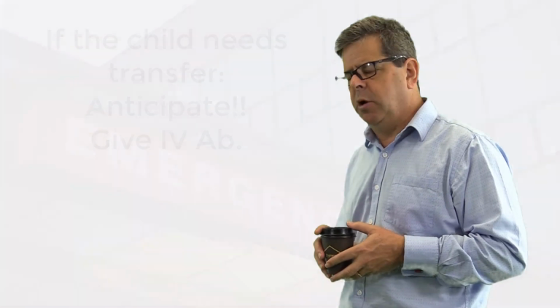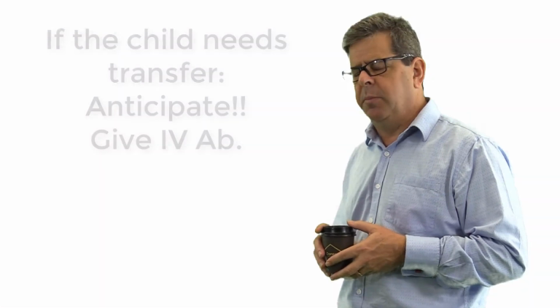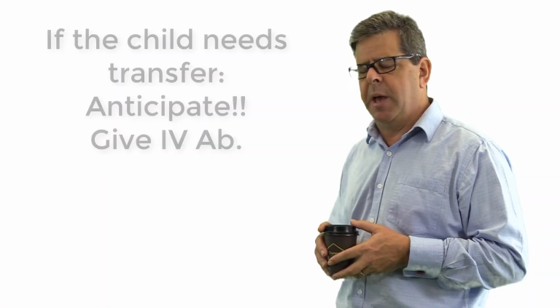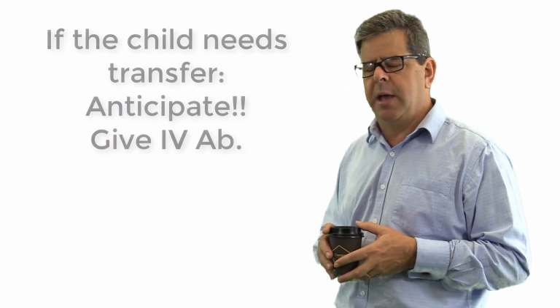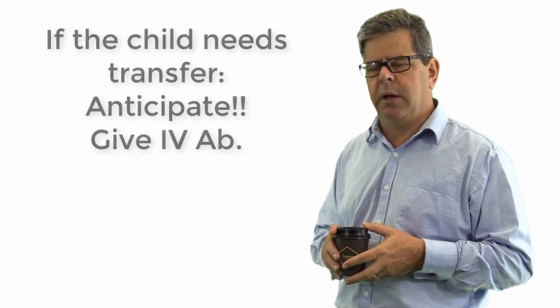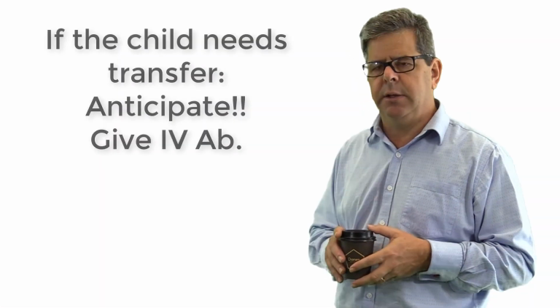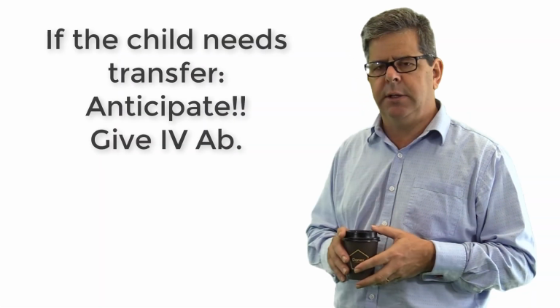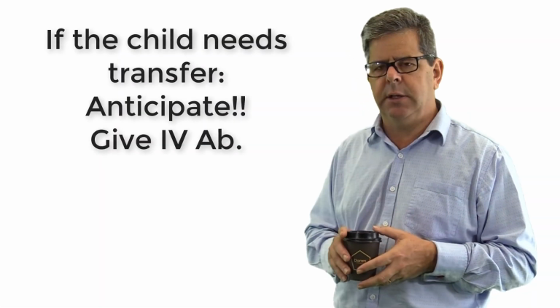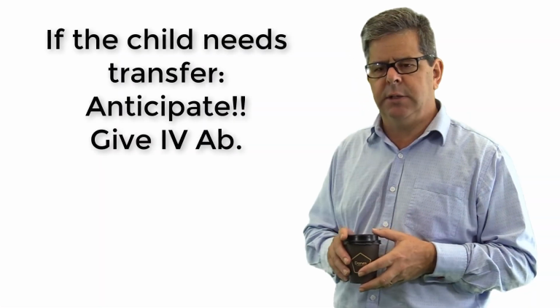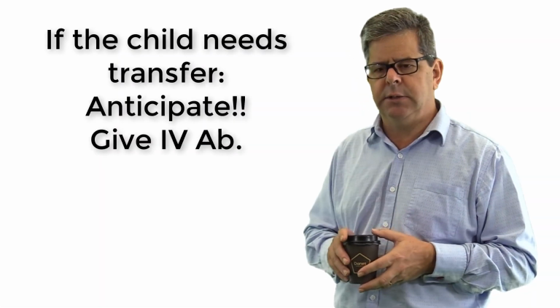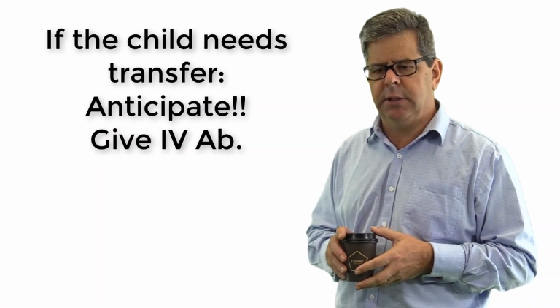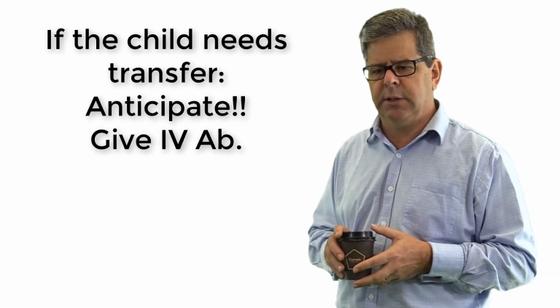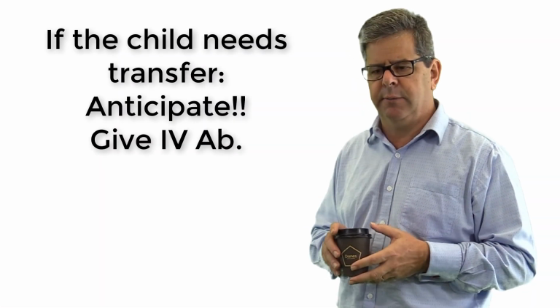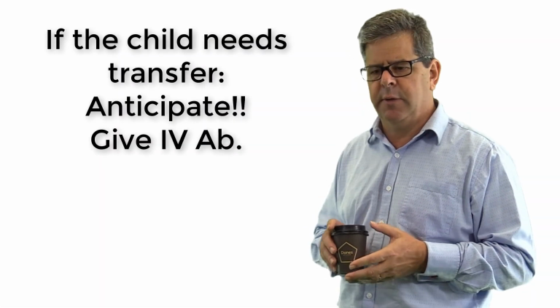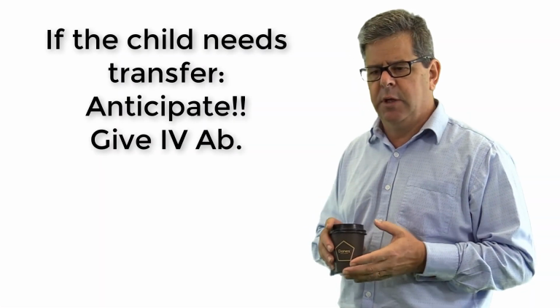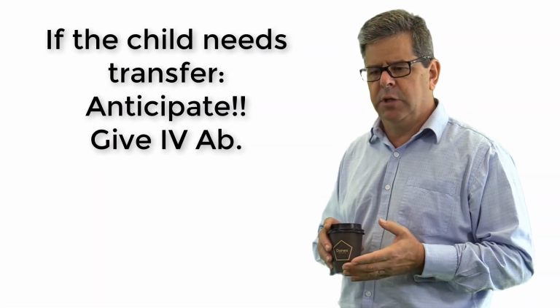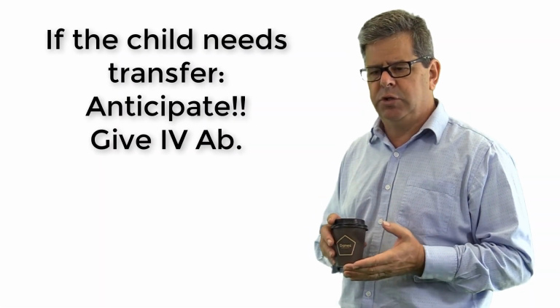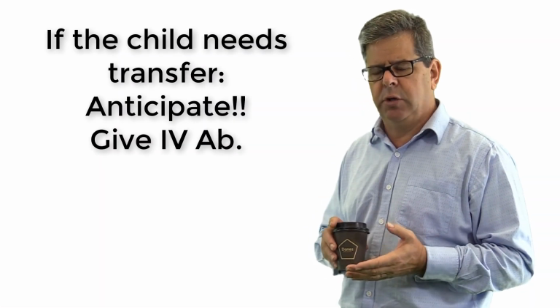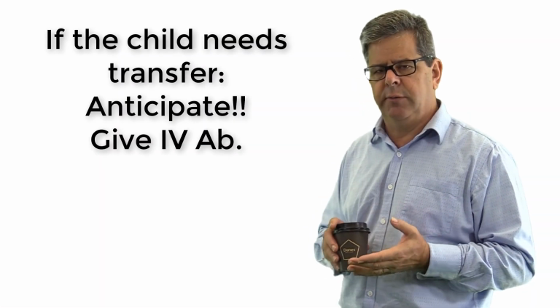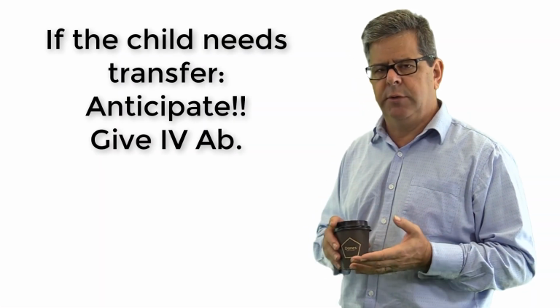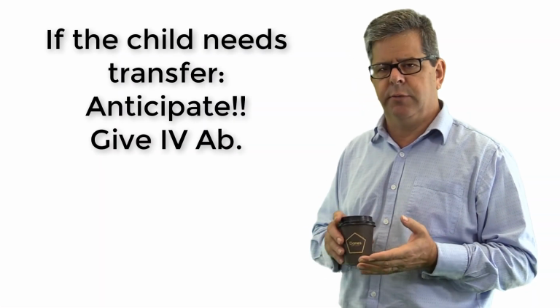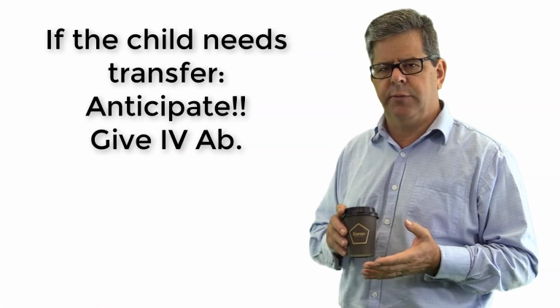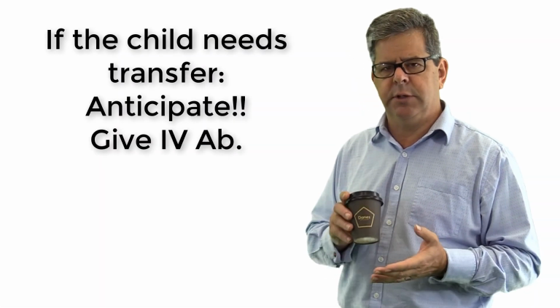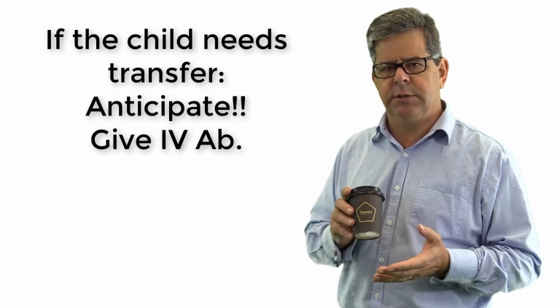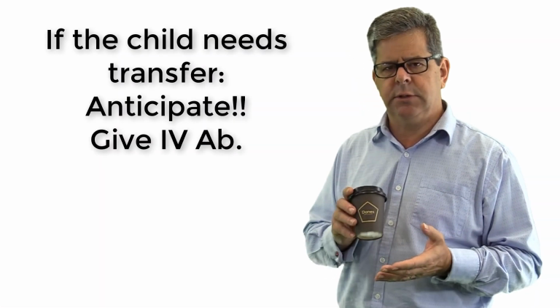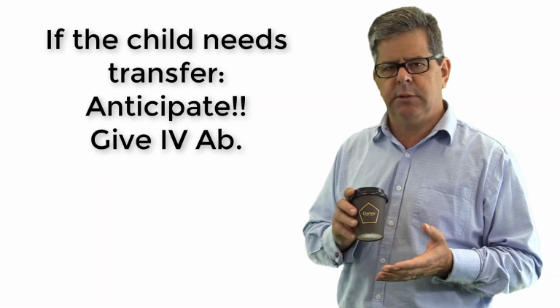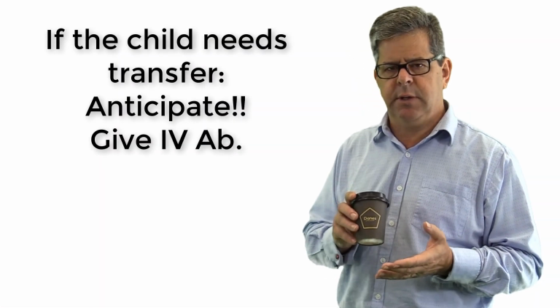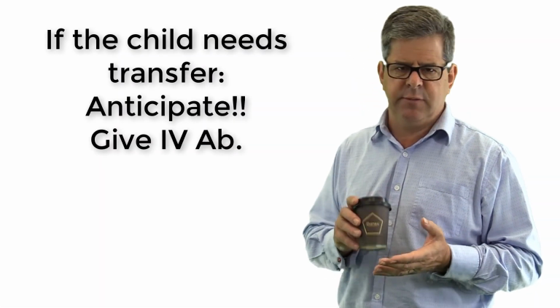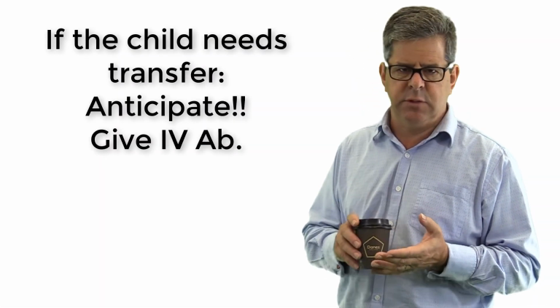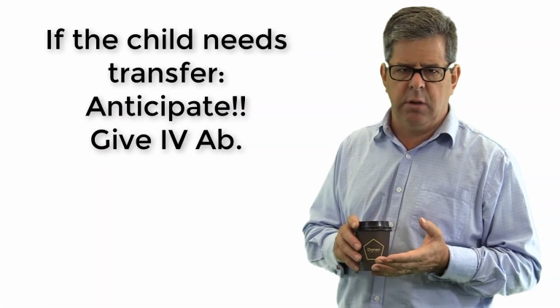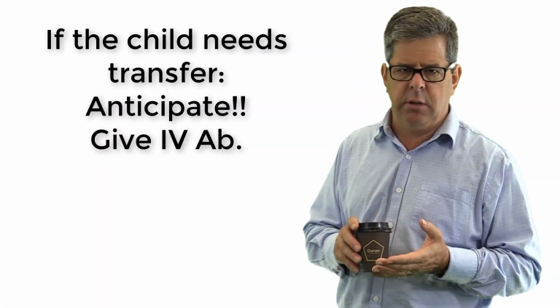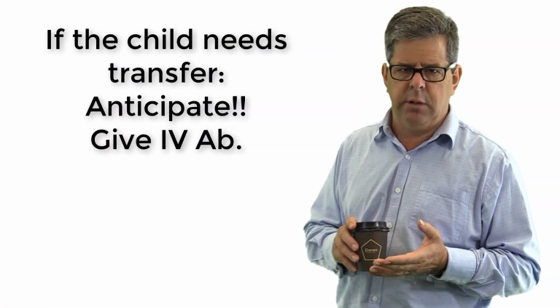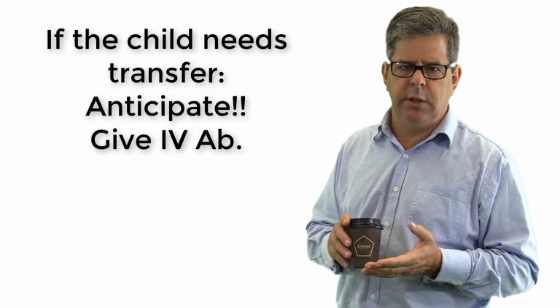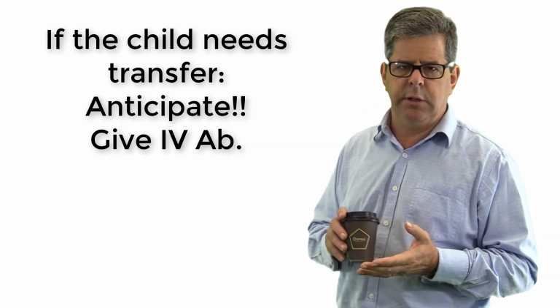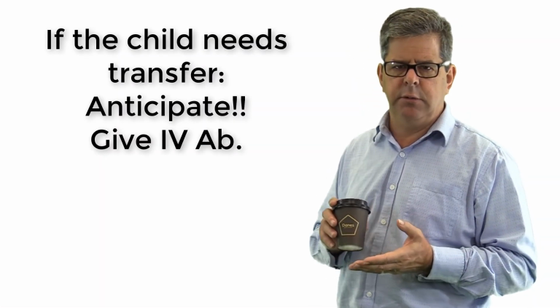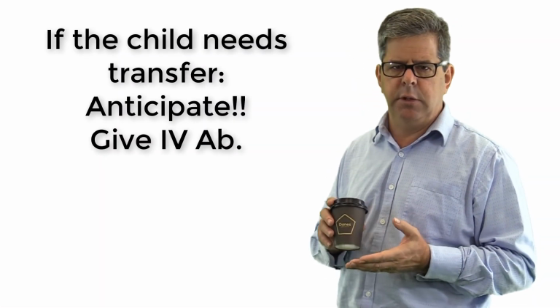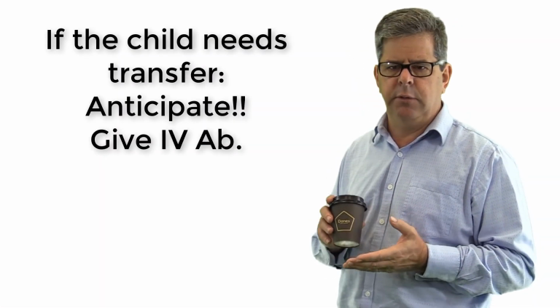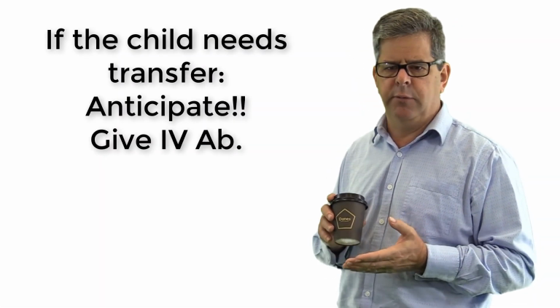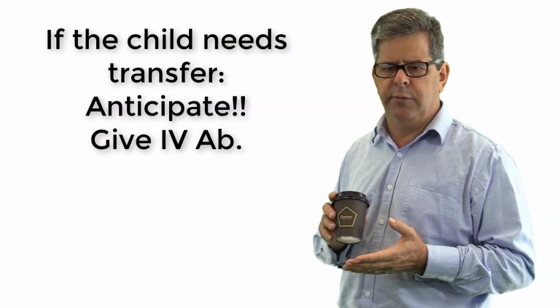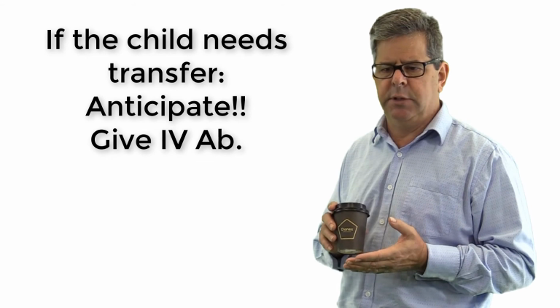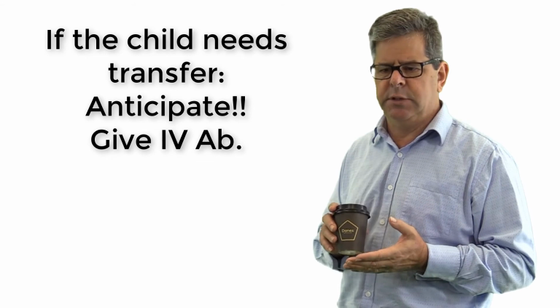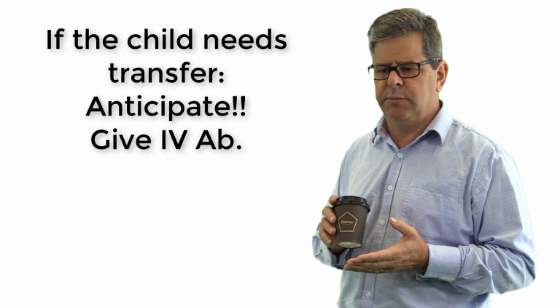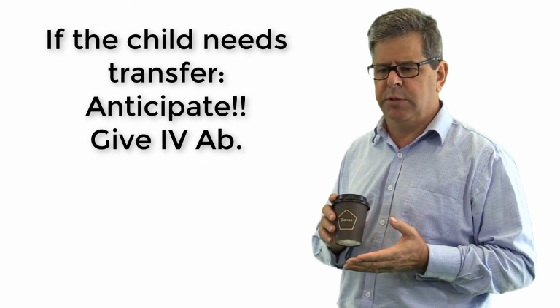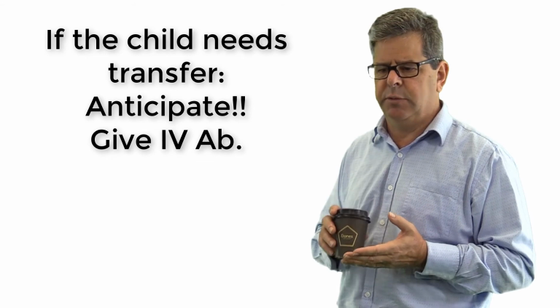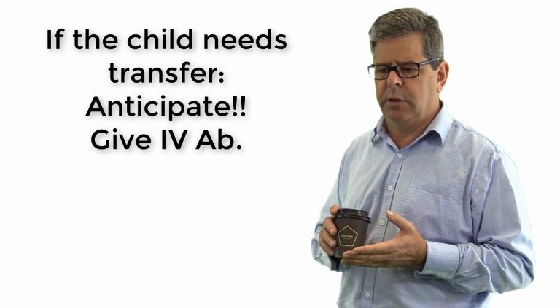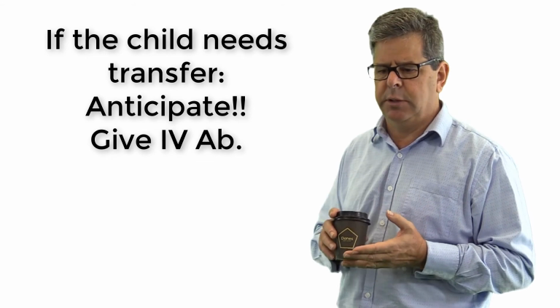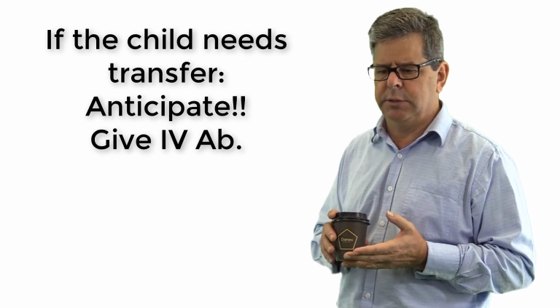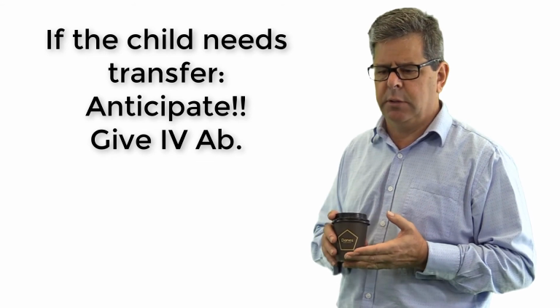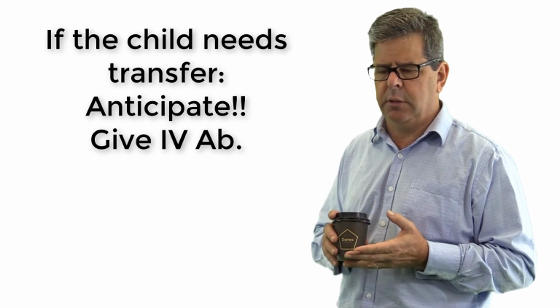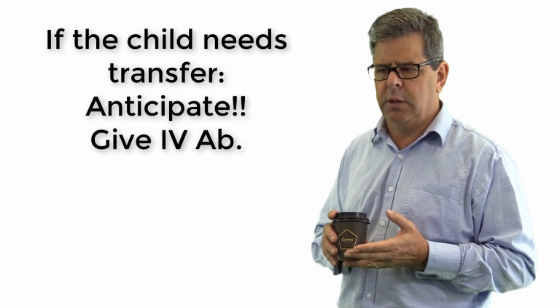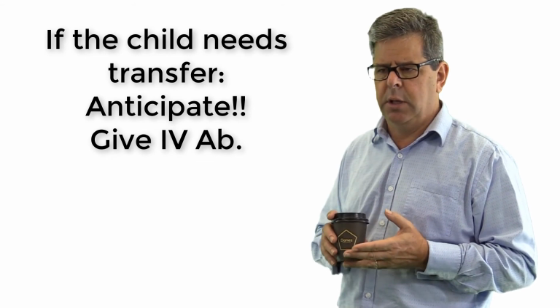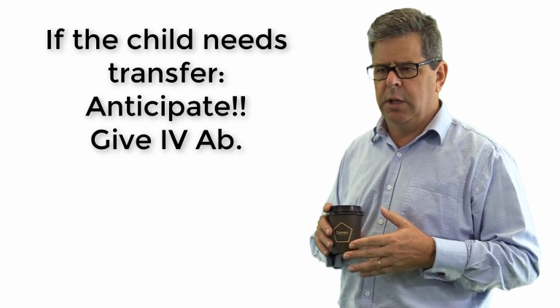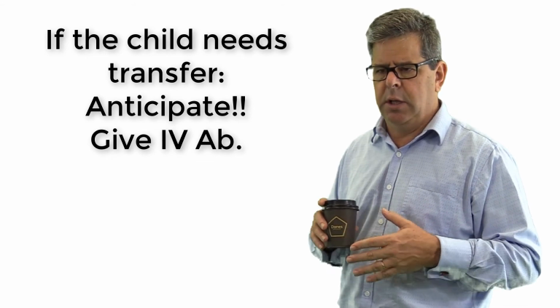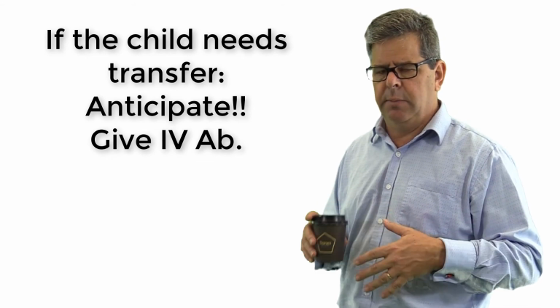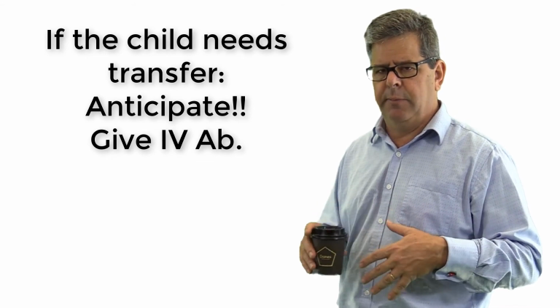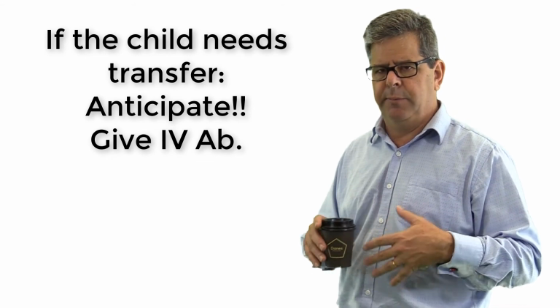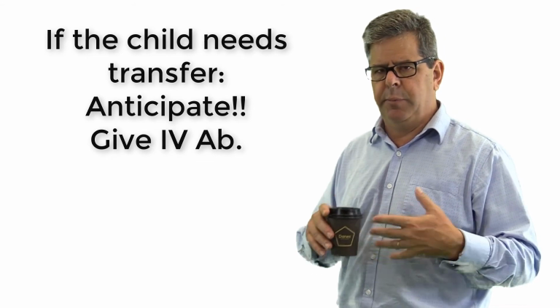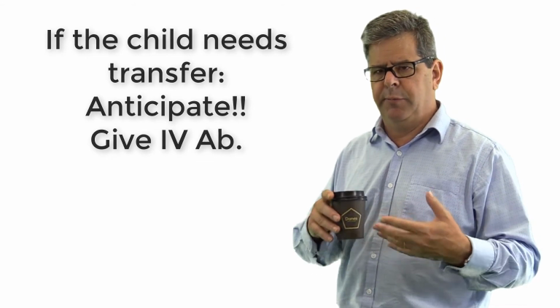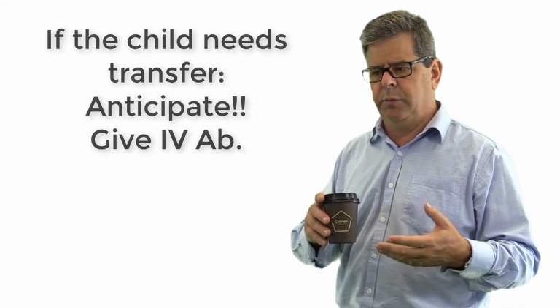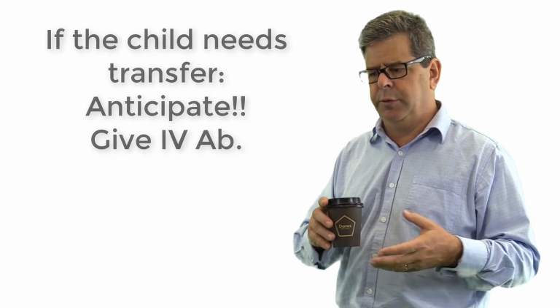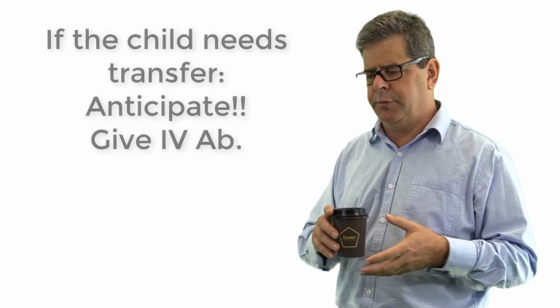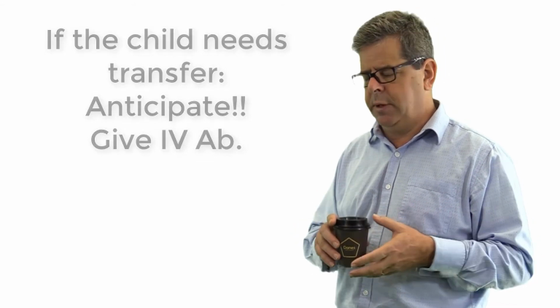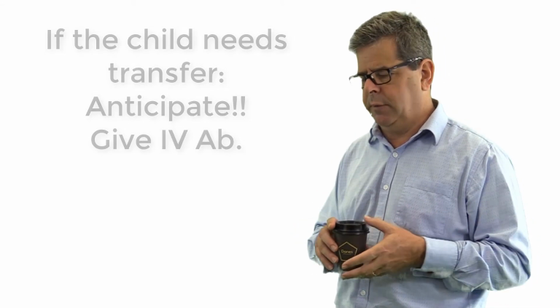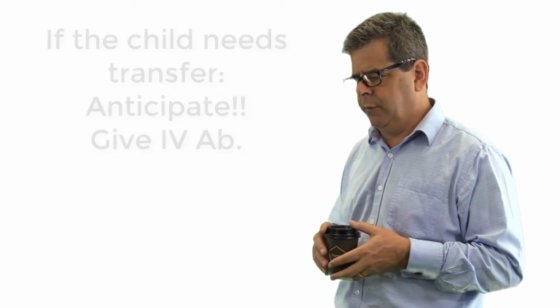It's probably not a bad idea to give a shot of intravenous cefazolin and intravenous metronidazole before the transfer.